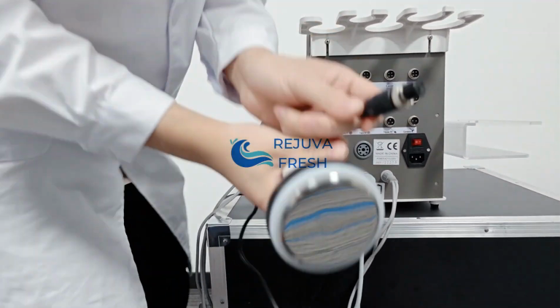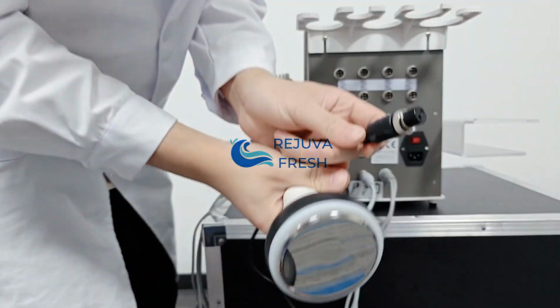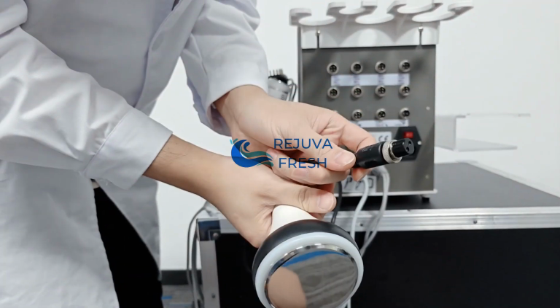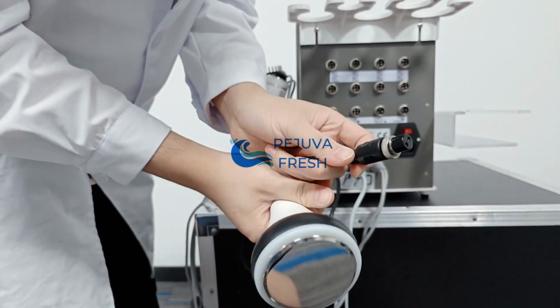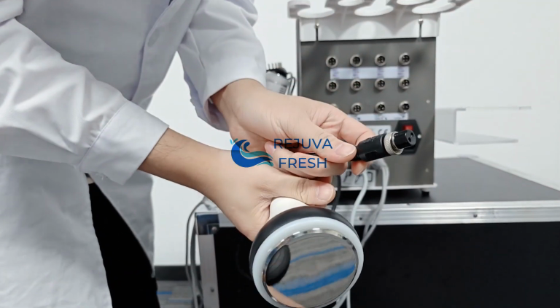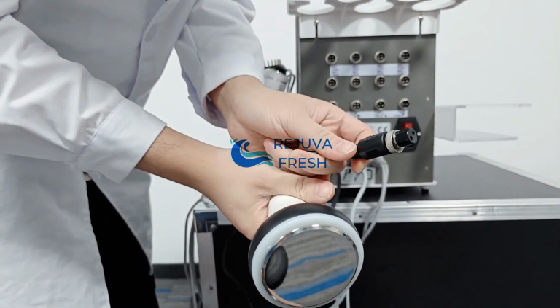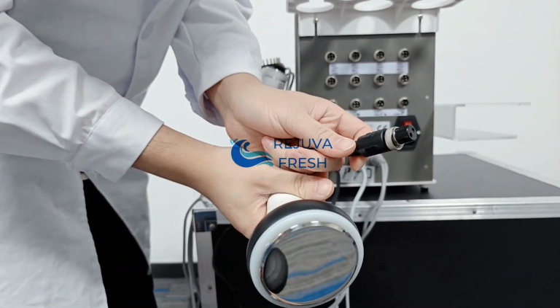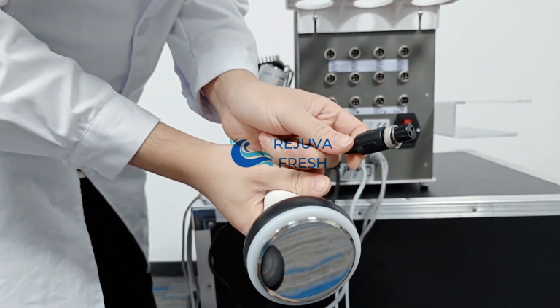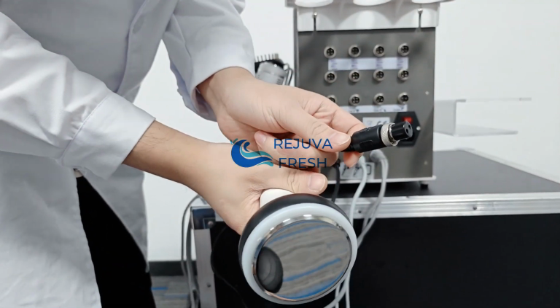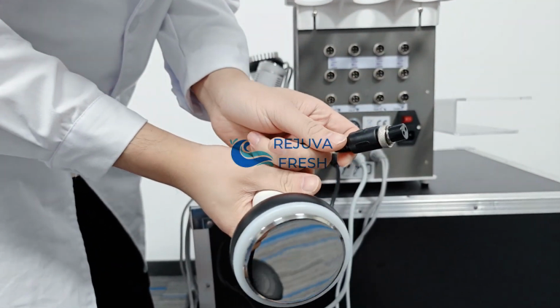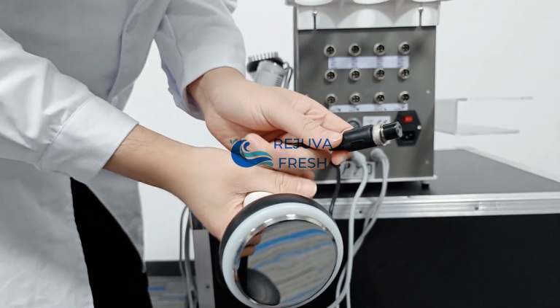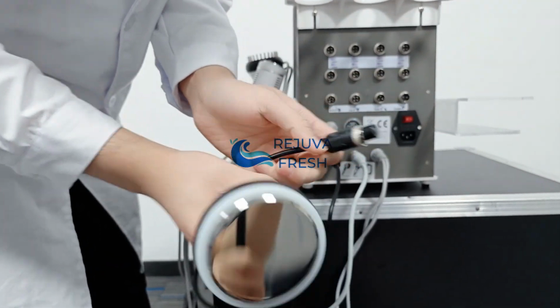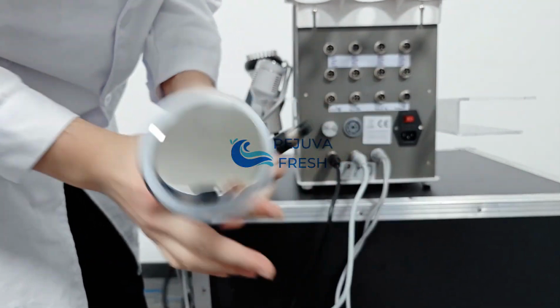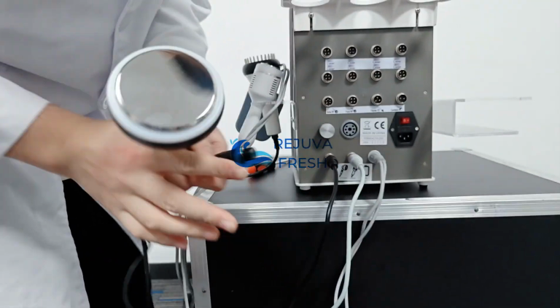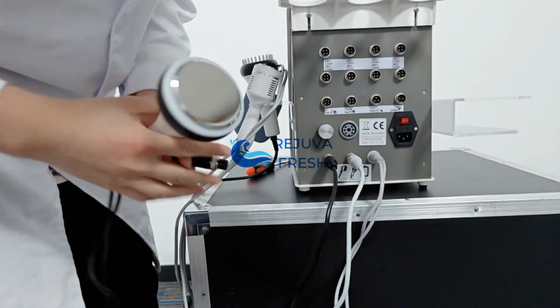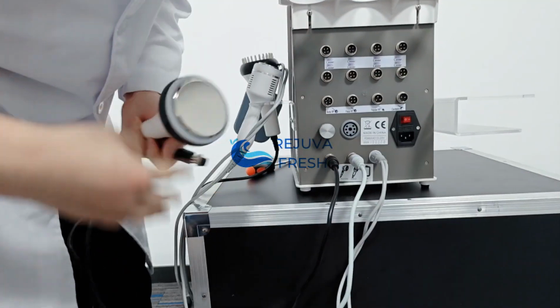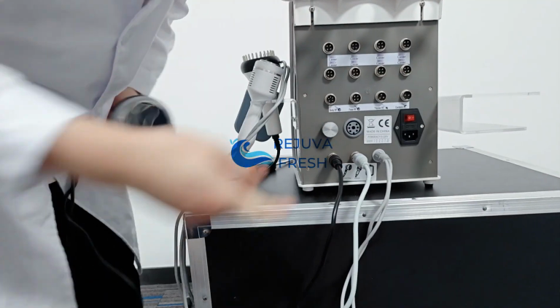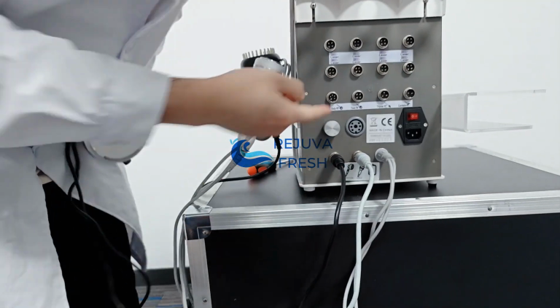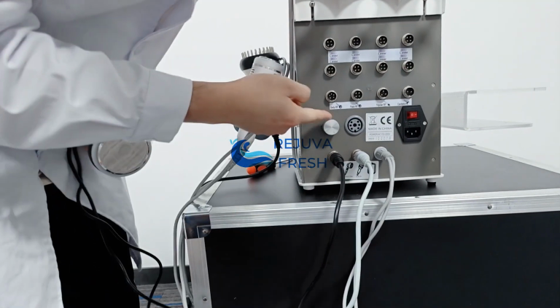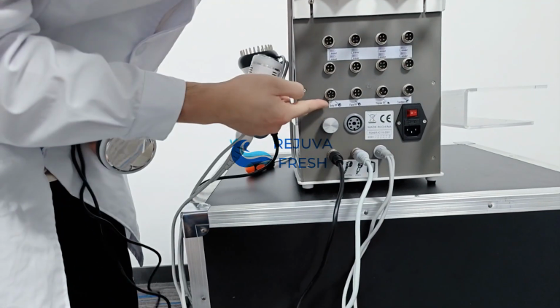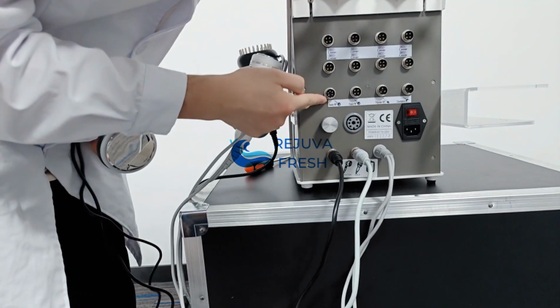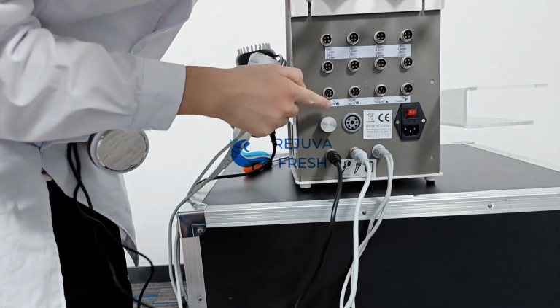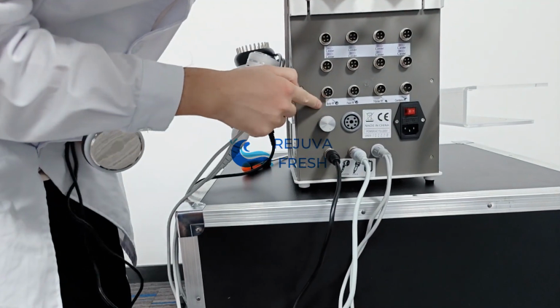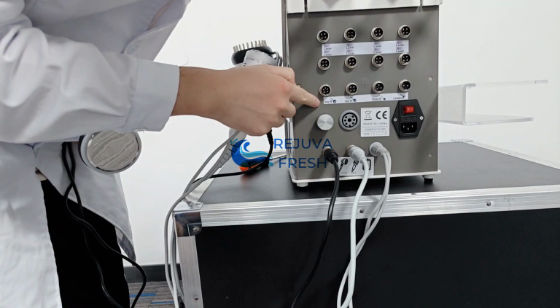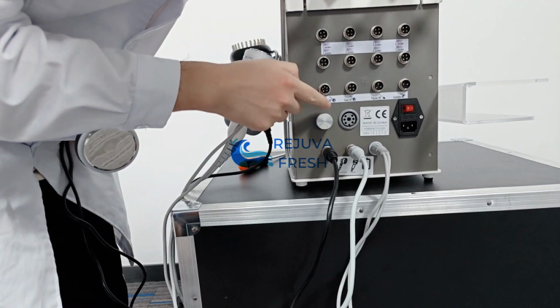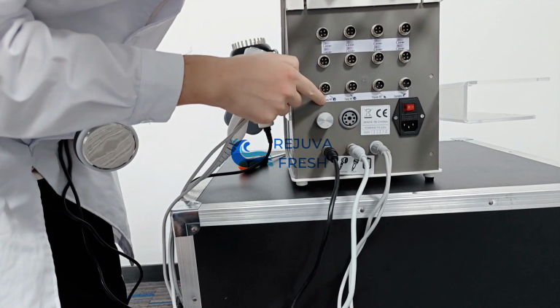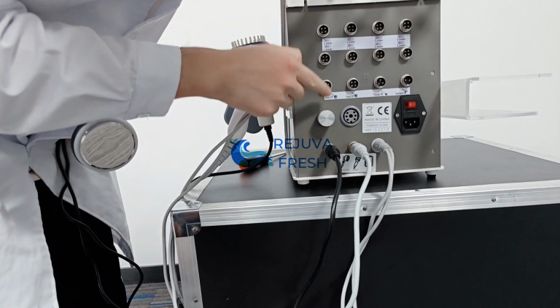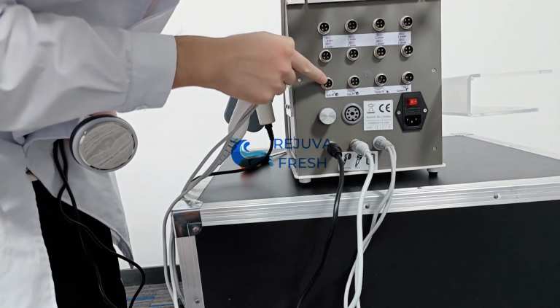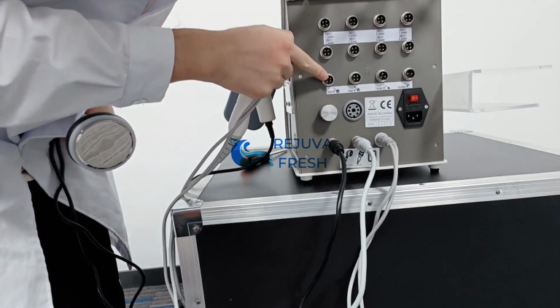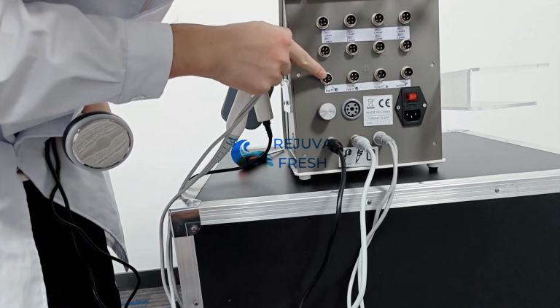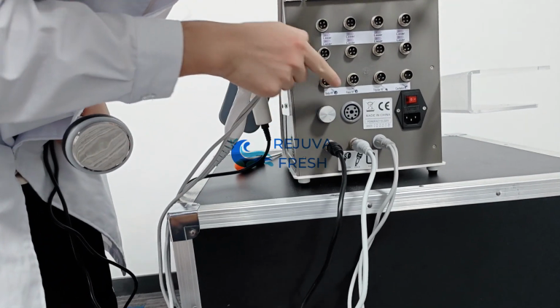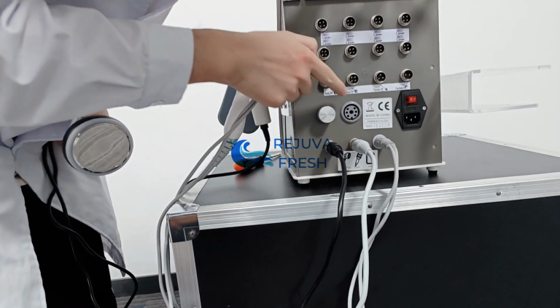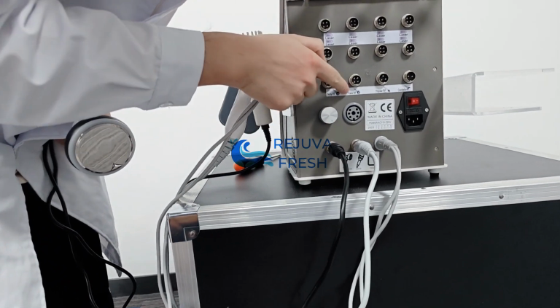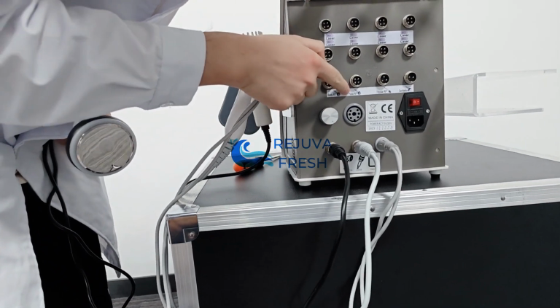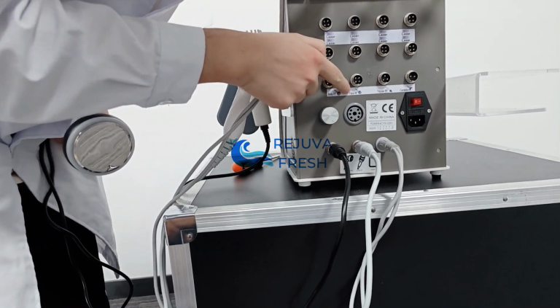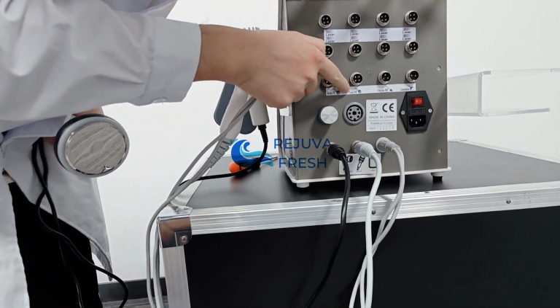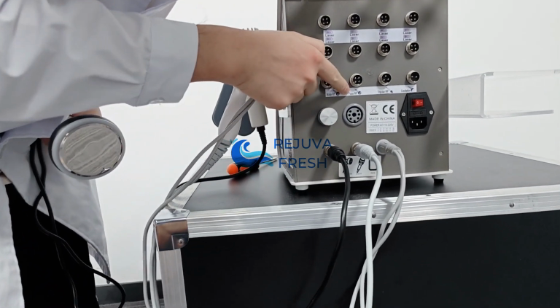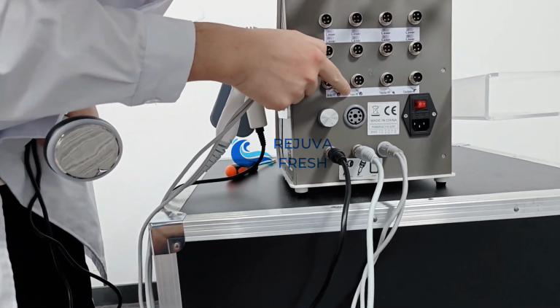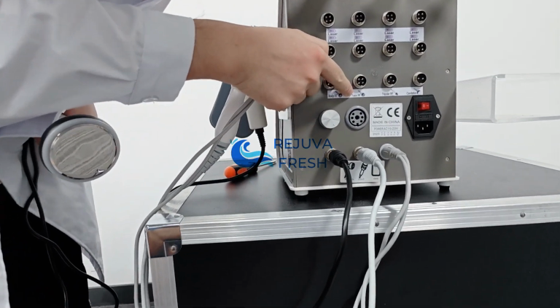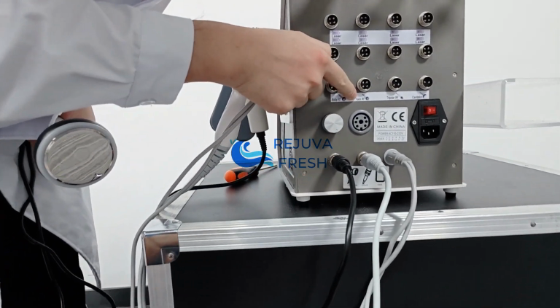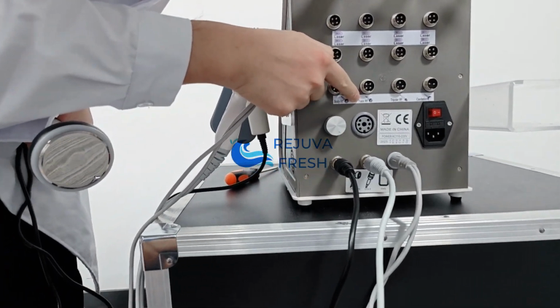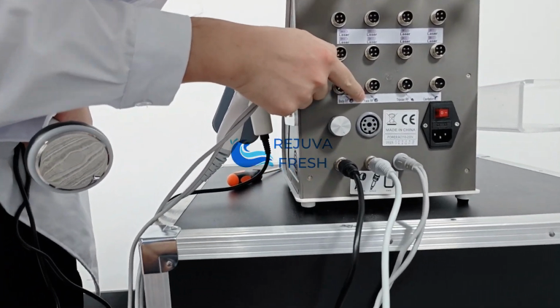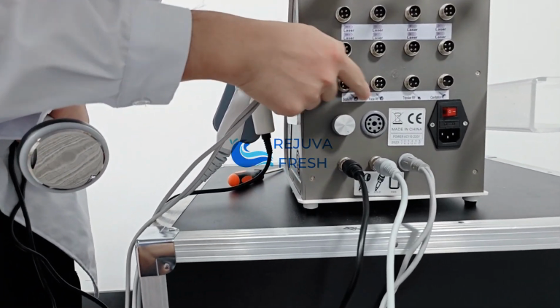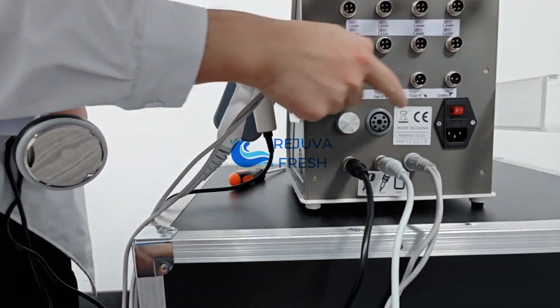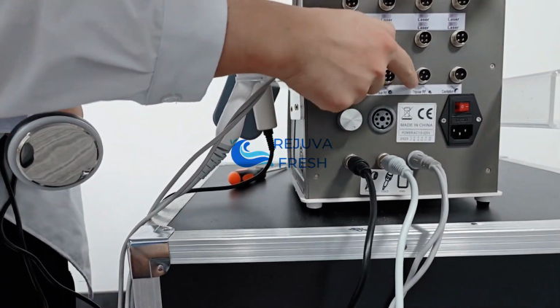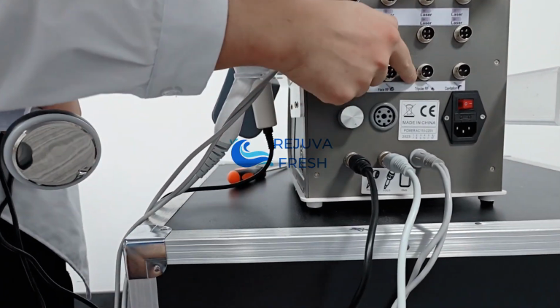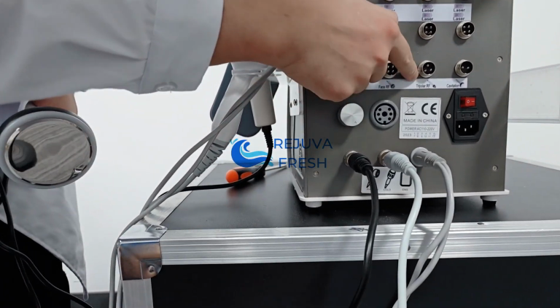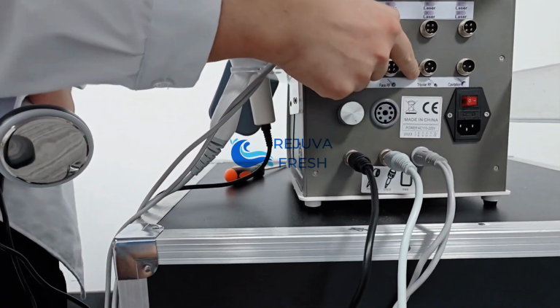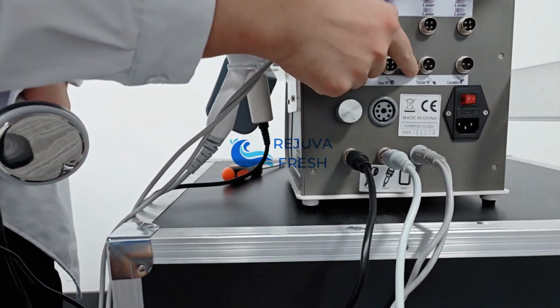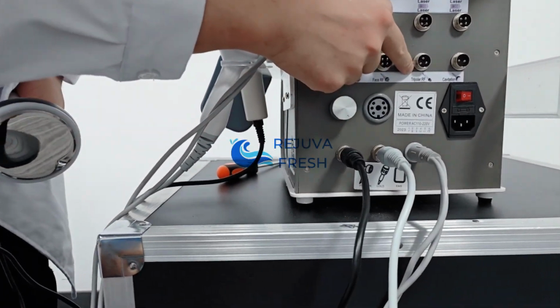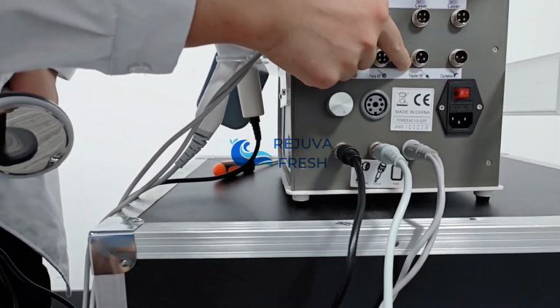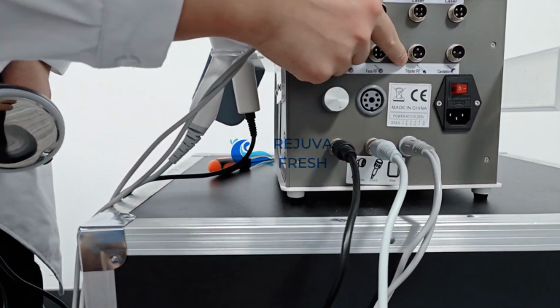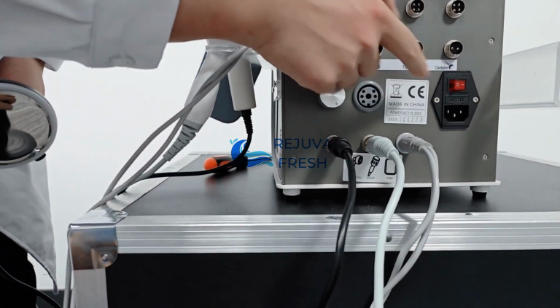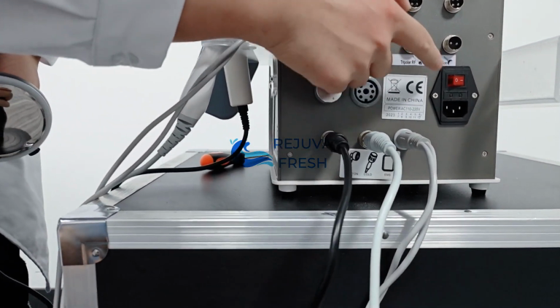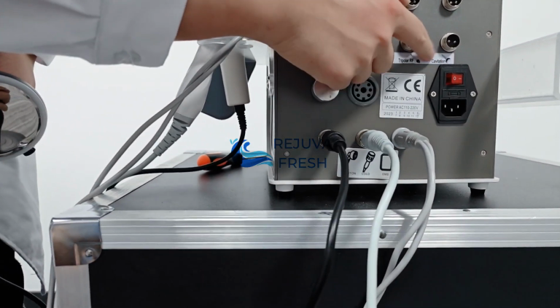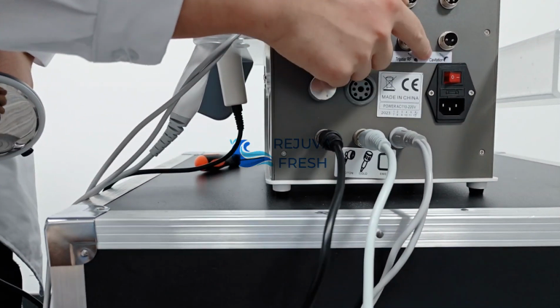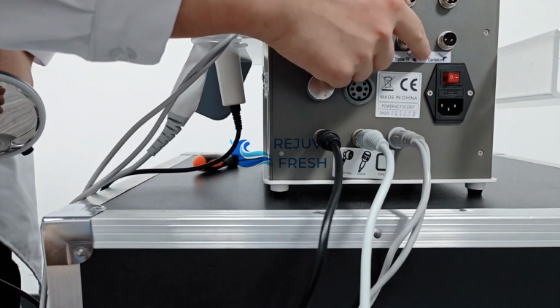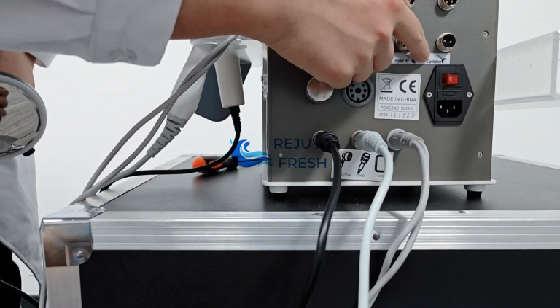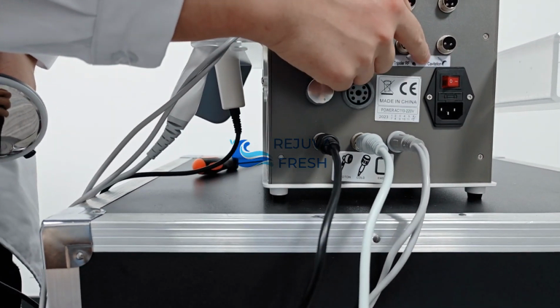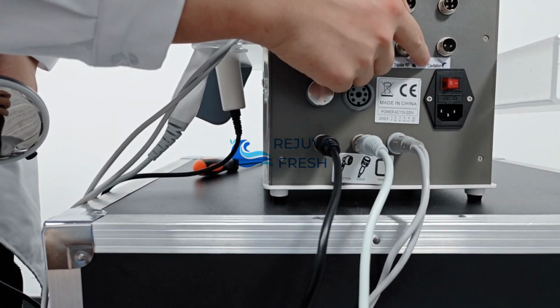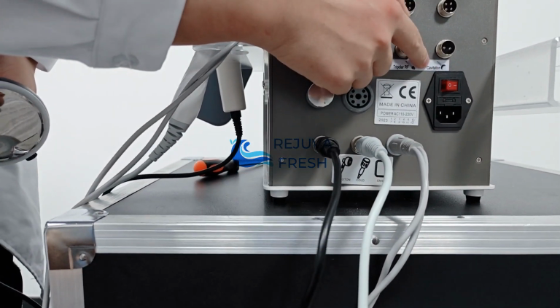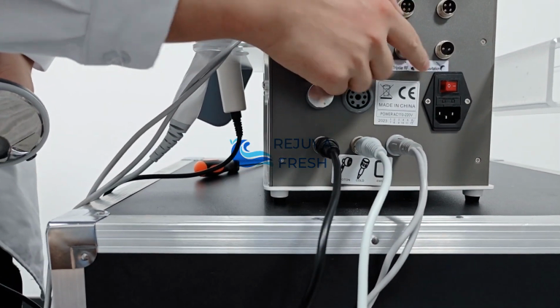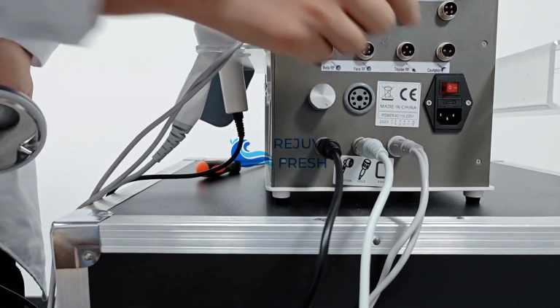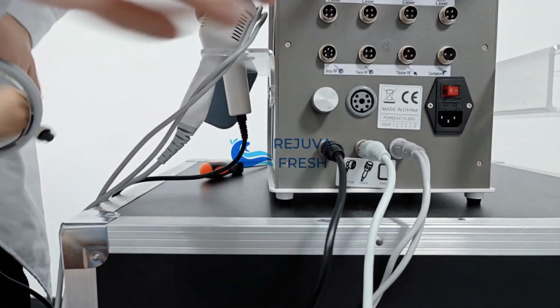Connect the cavitation handle. You can see the body RF handle, face RF handle, tripolar RF handle, and cavitation handle all connected here.